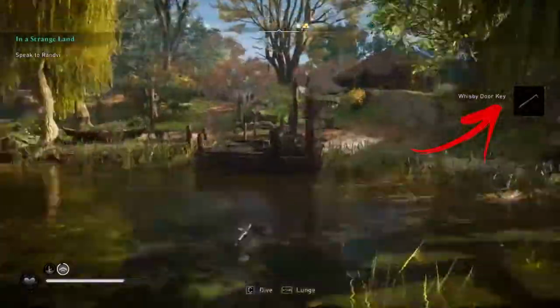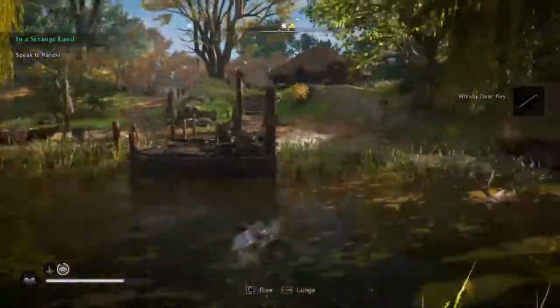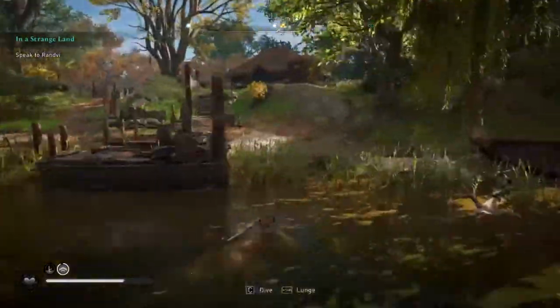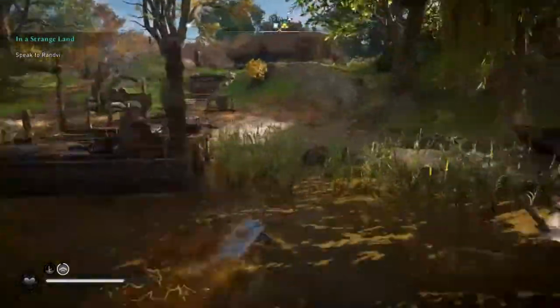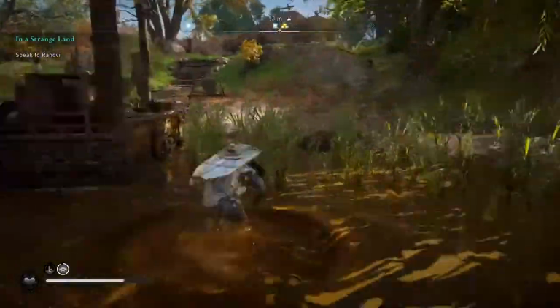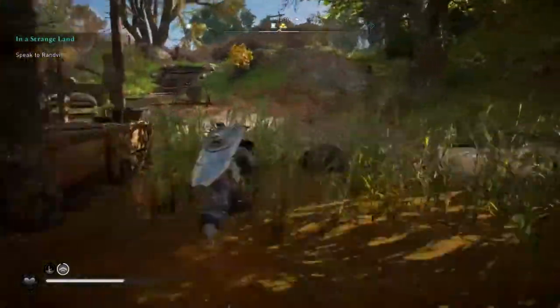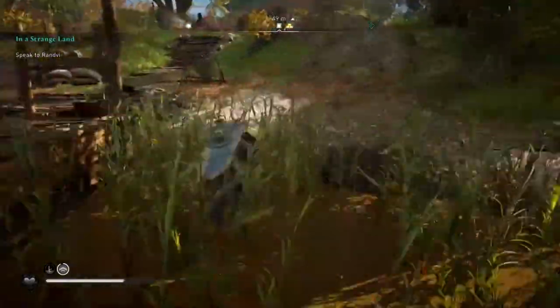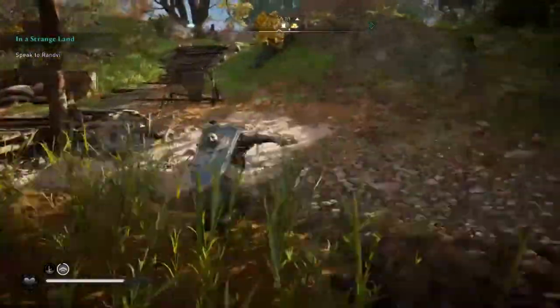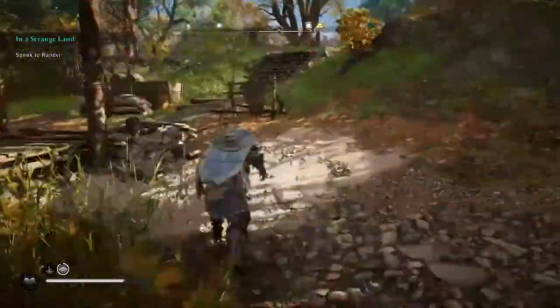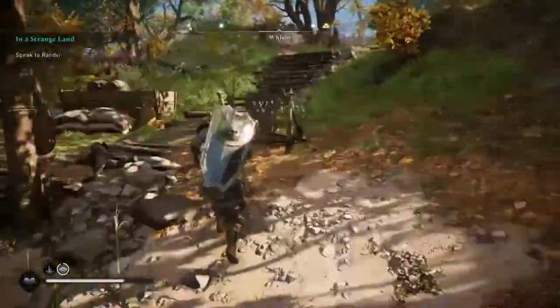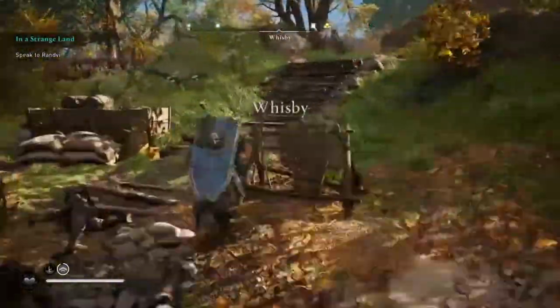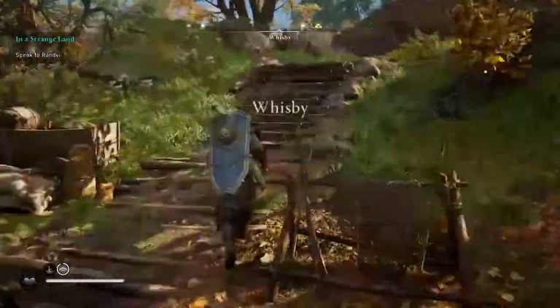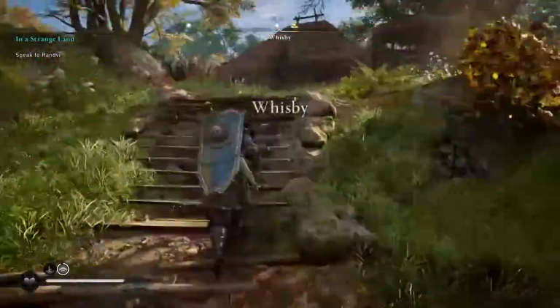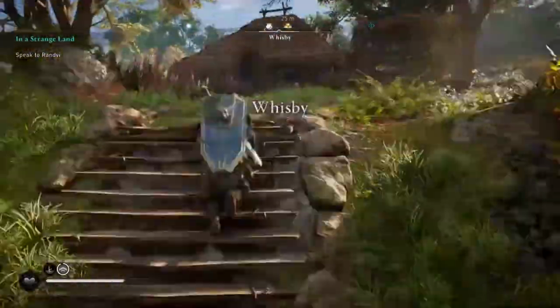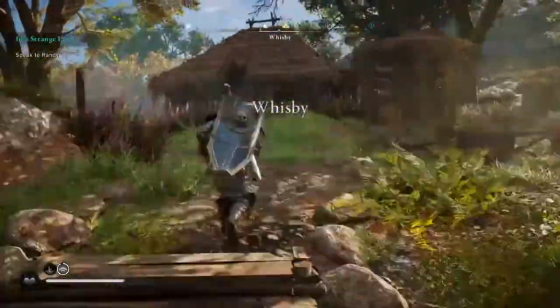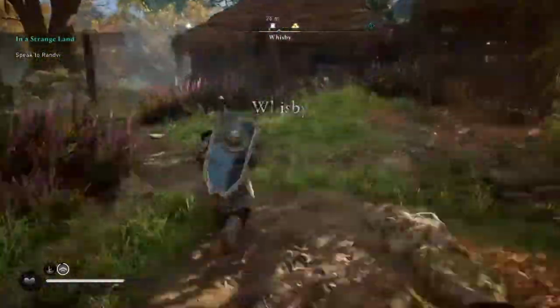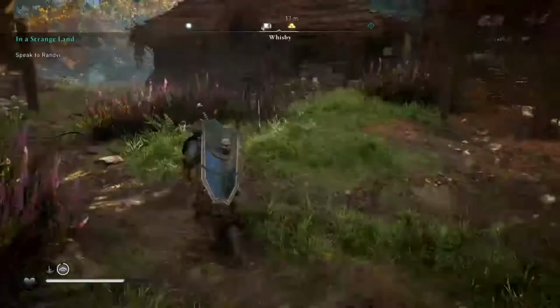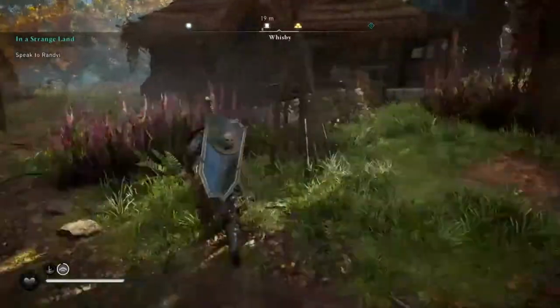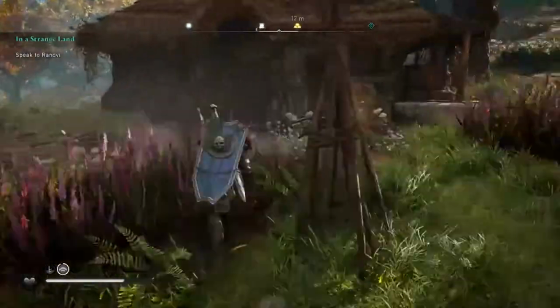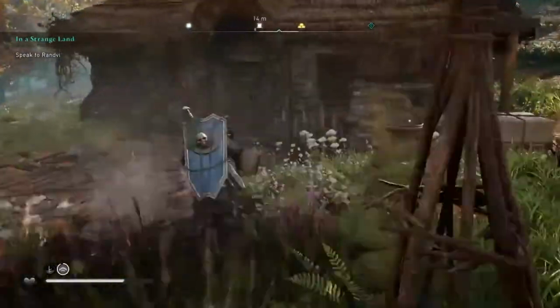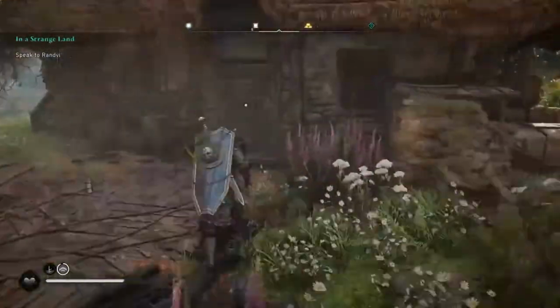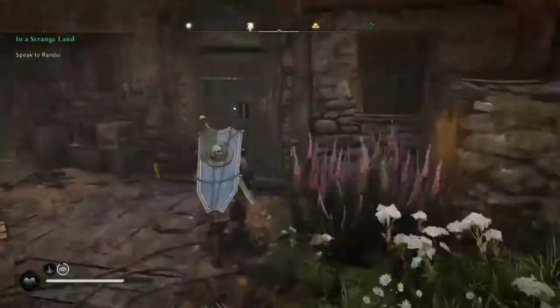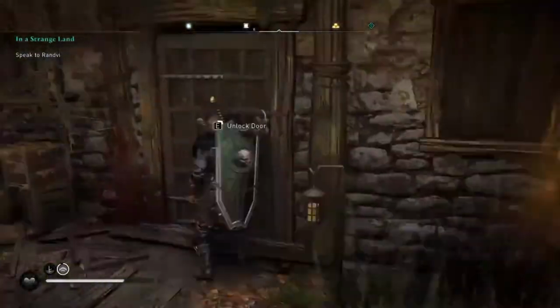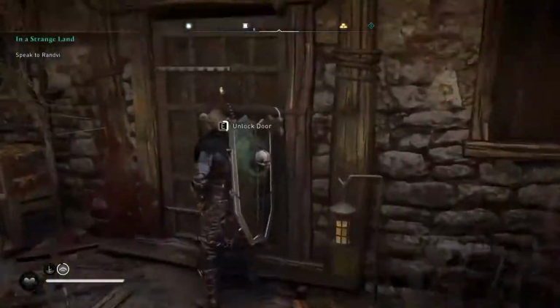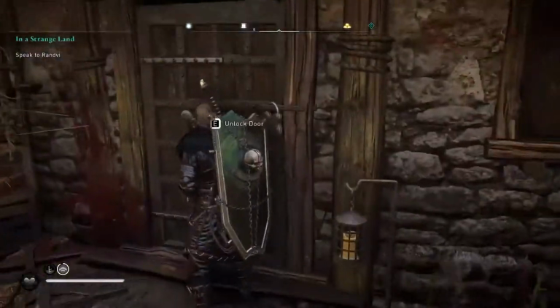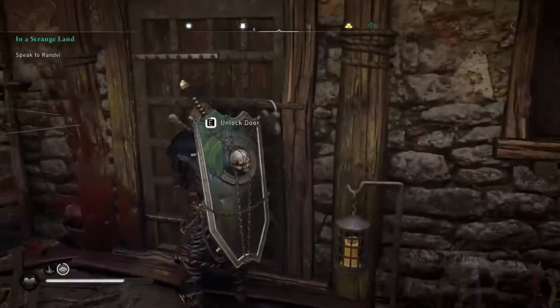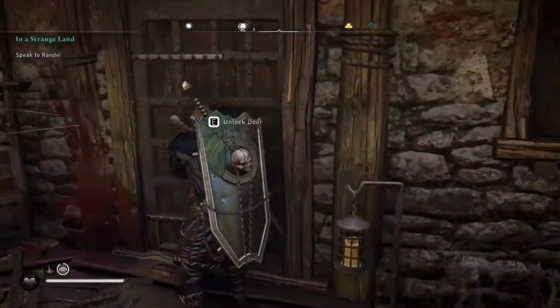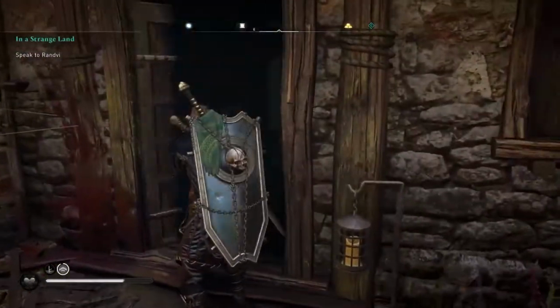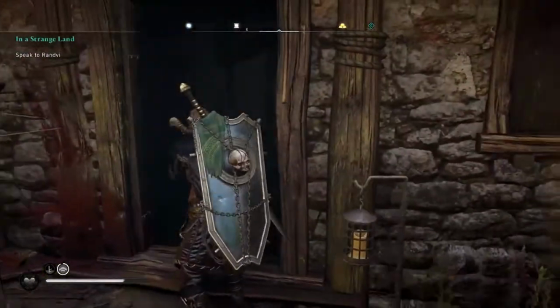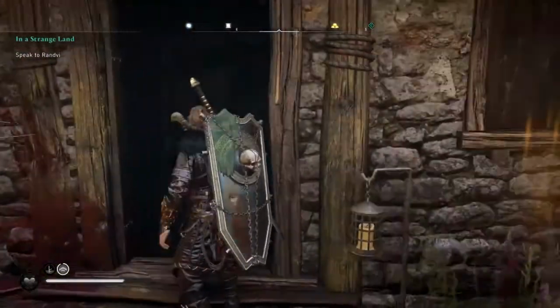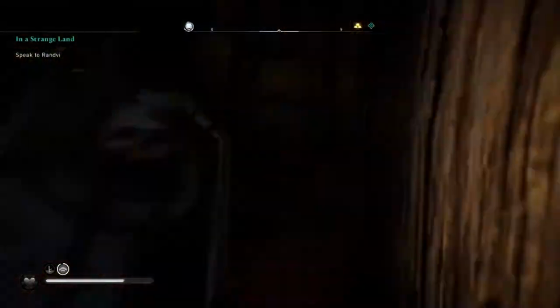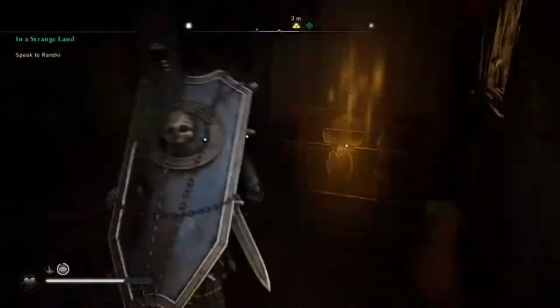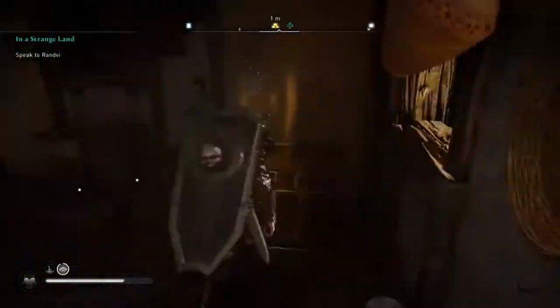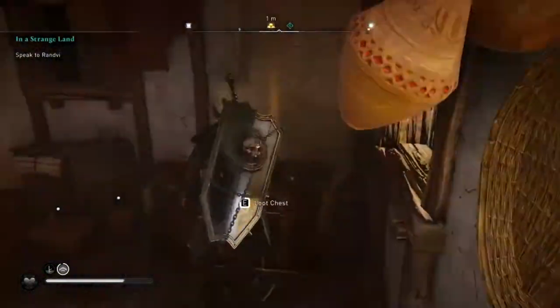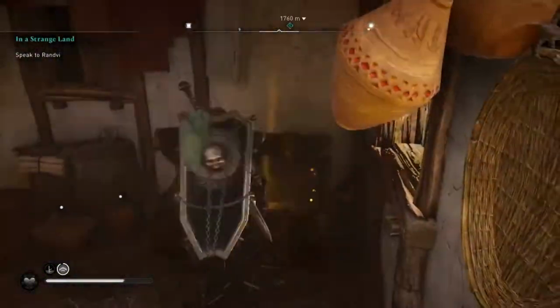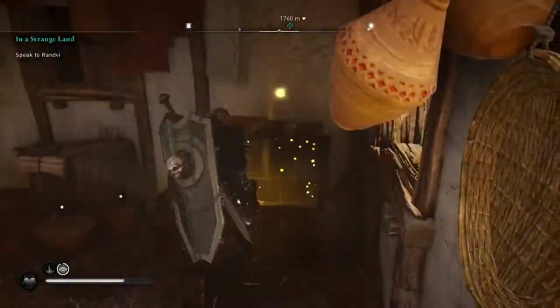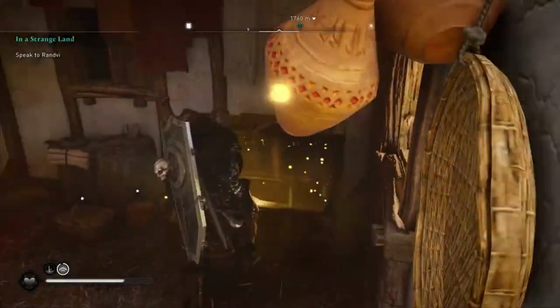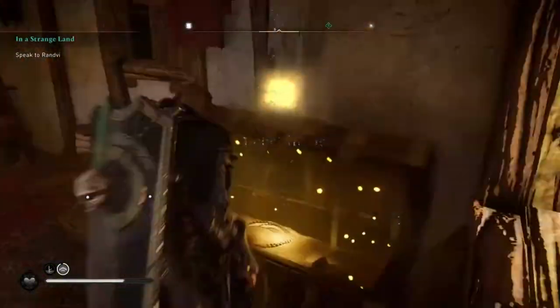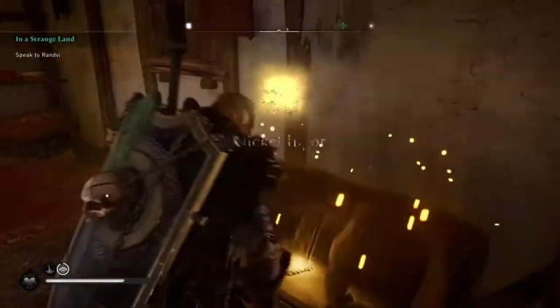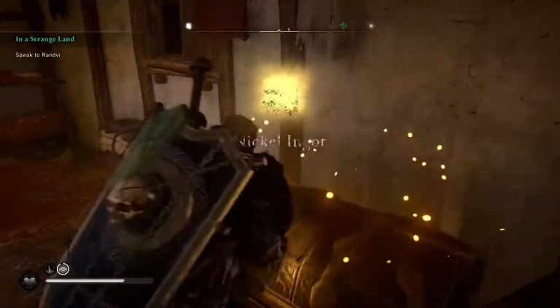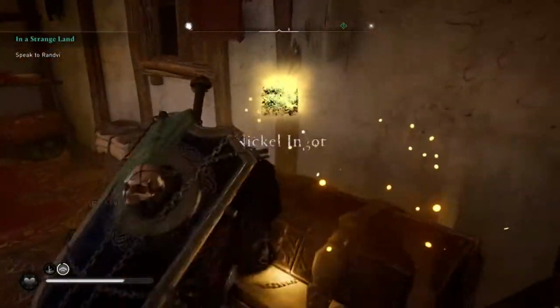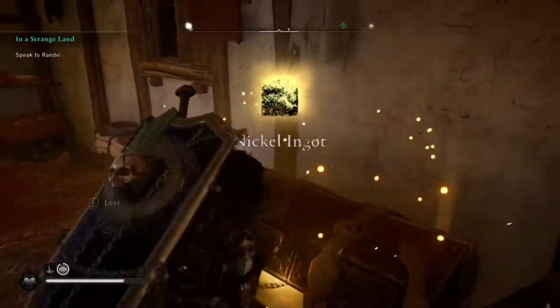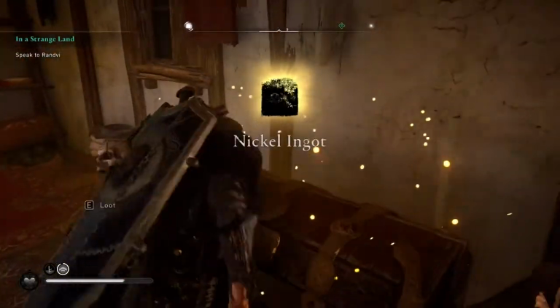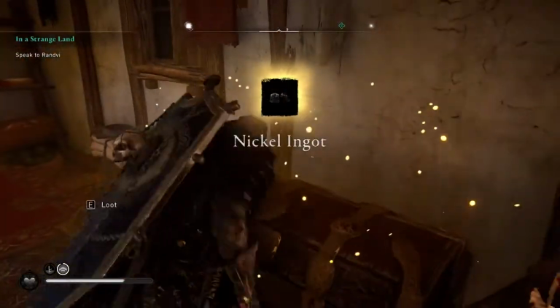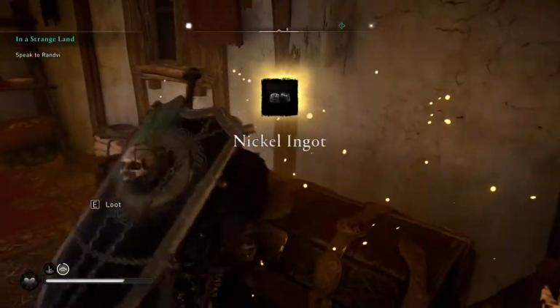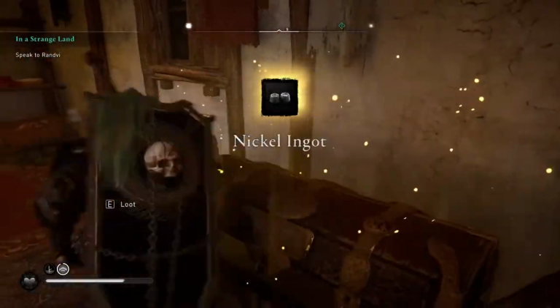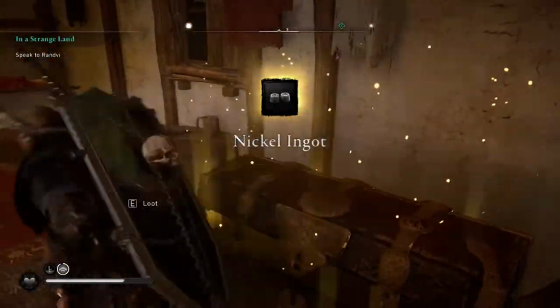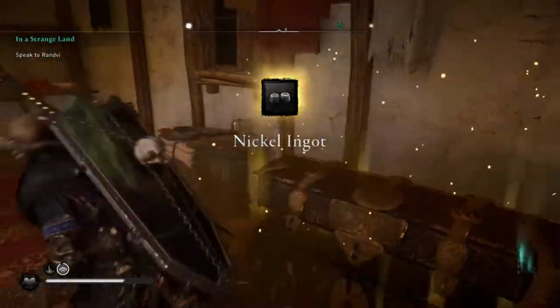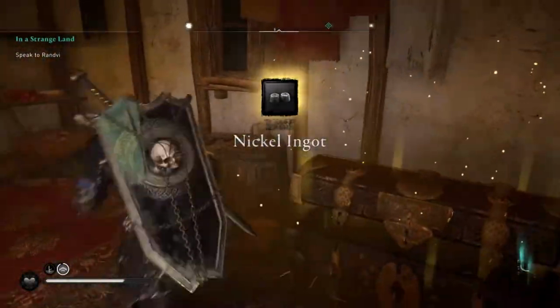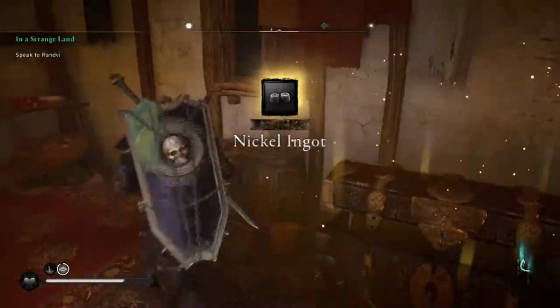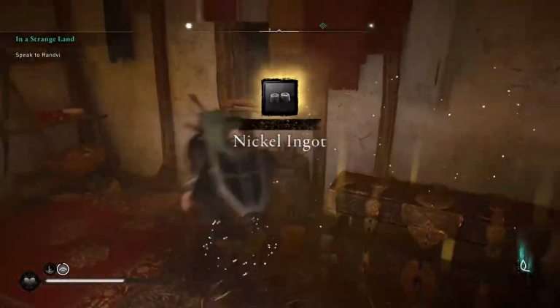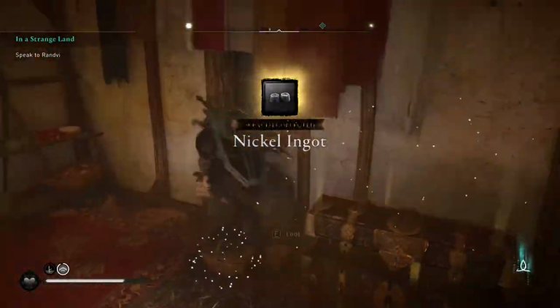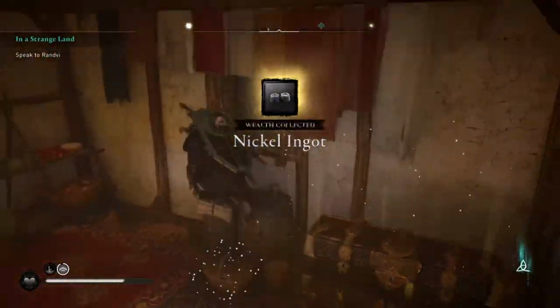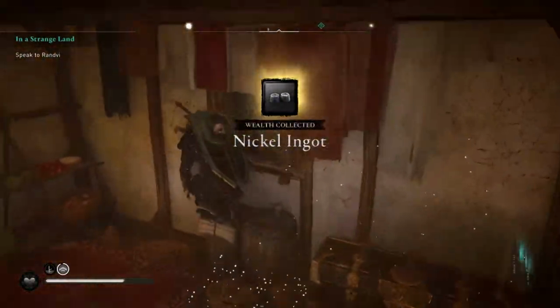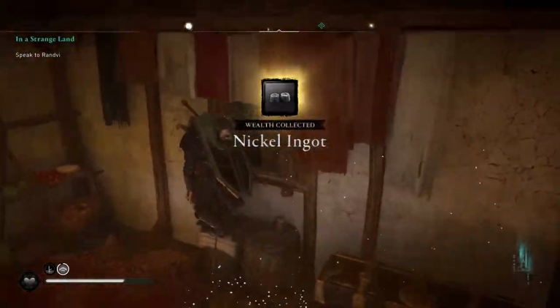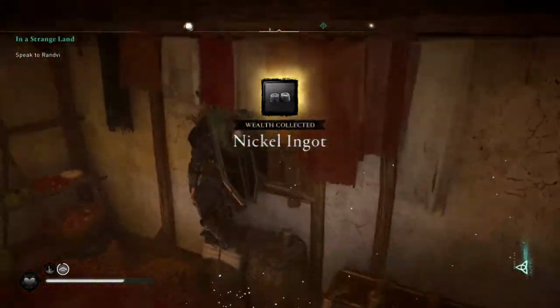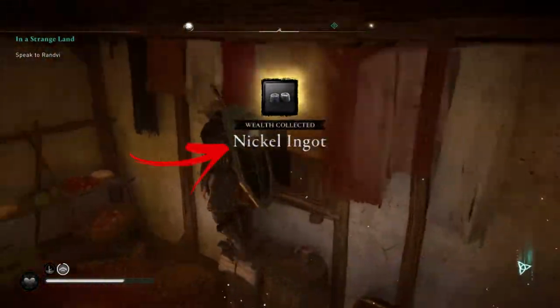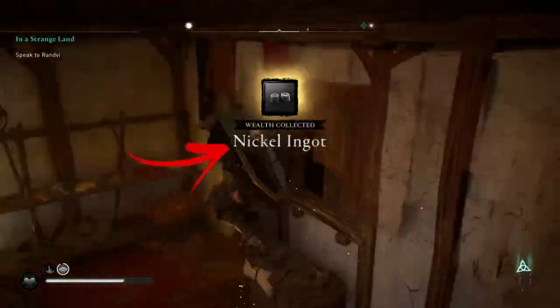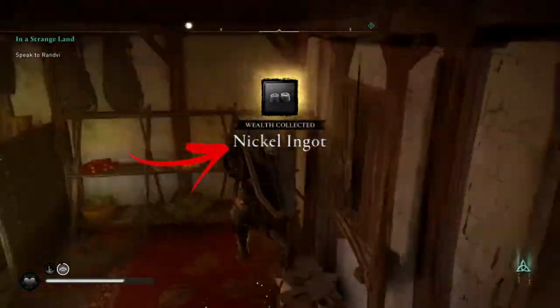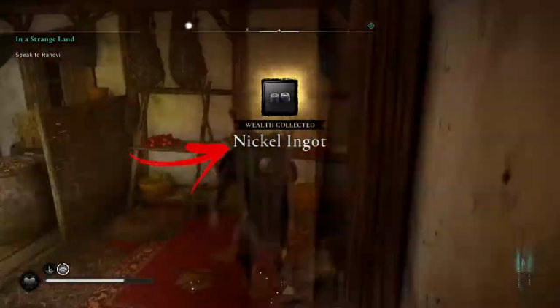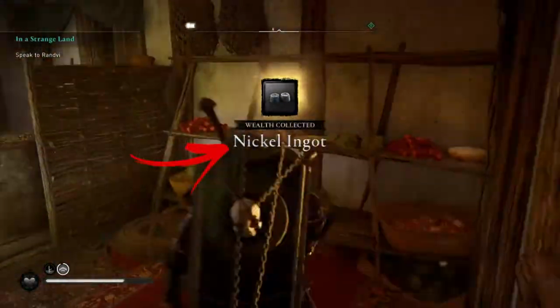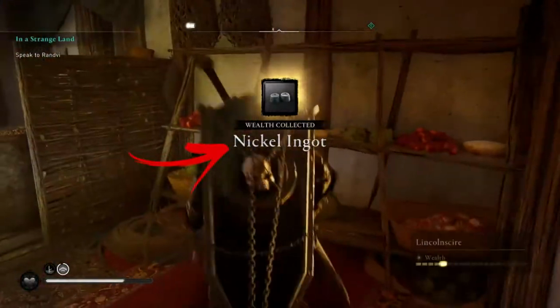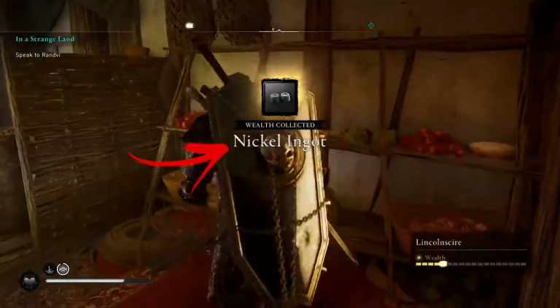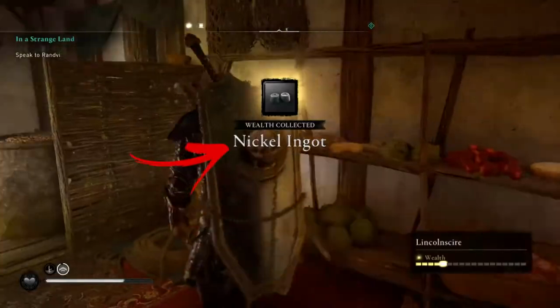After, come back to the house and open the closed door. Collect the wells — as a result you will see the message: nickel ingot collected.